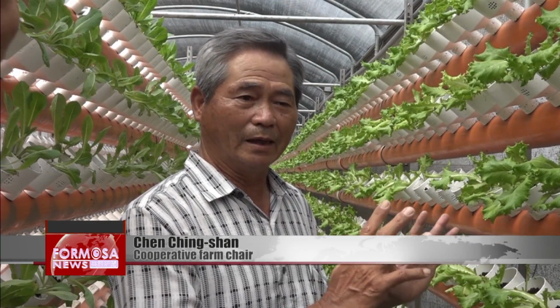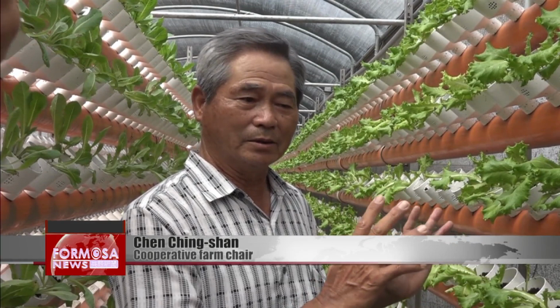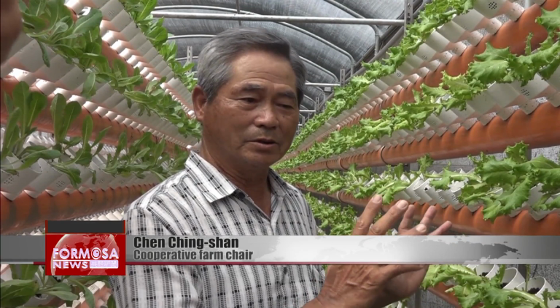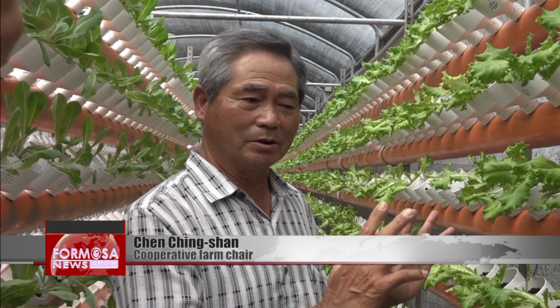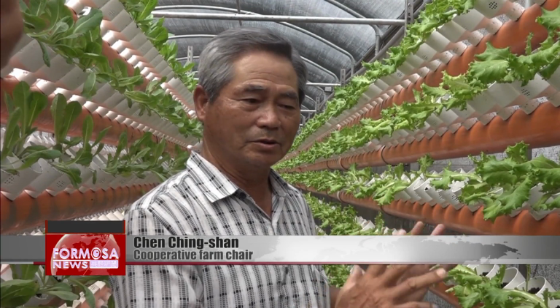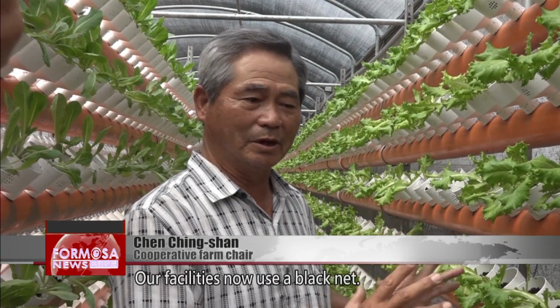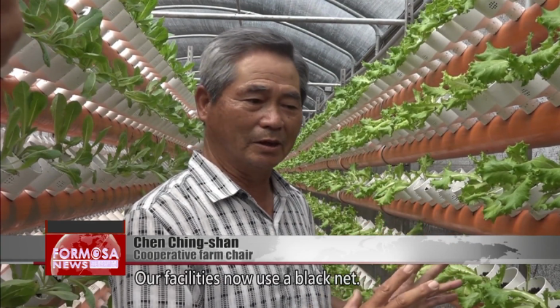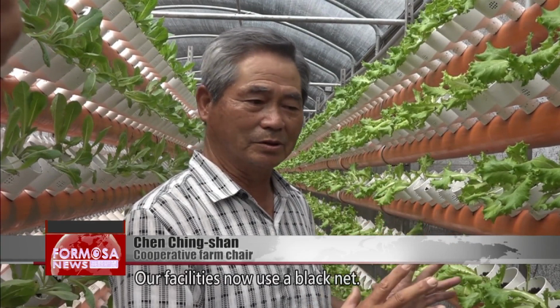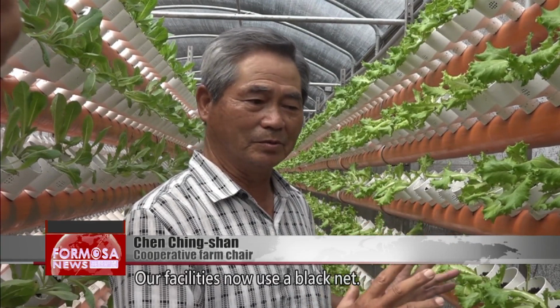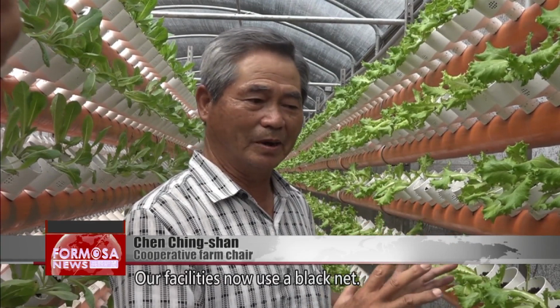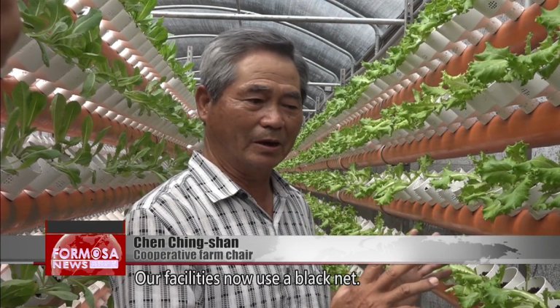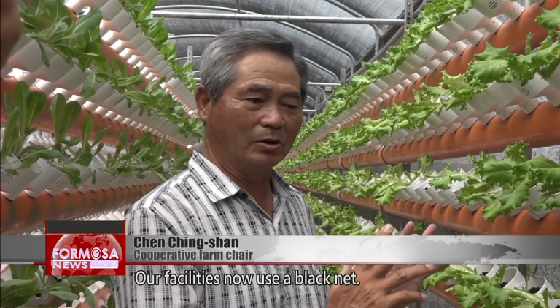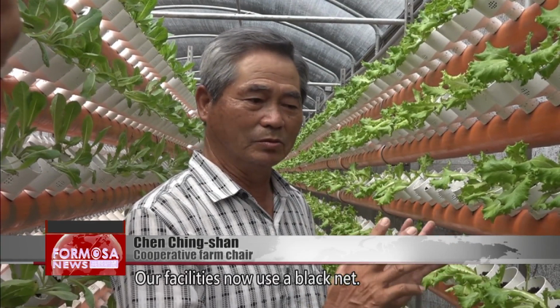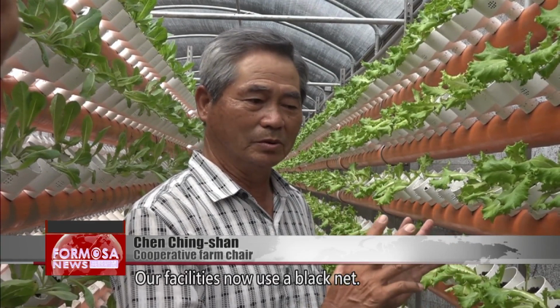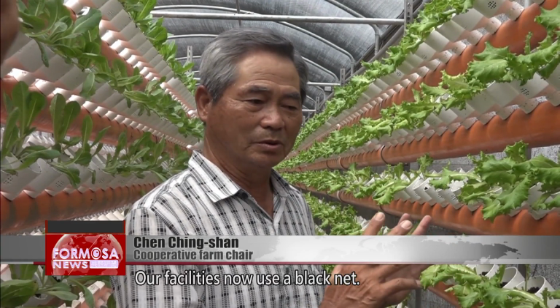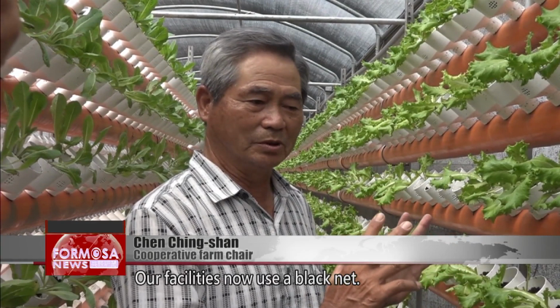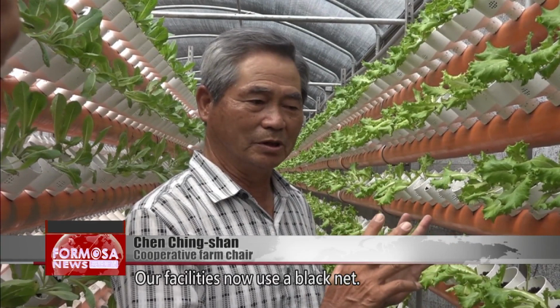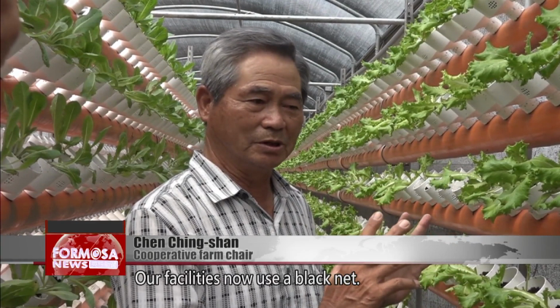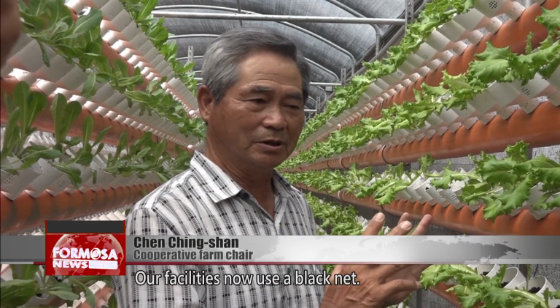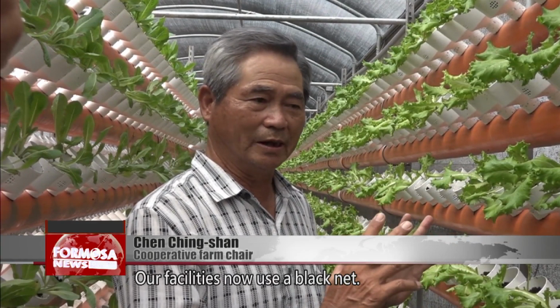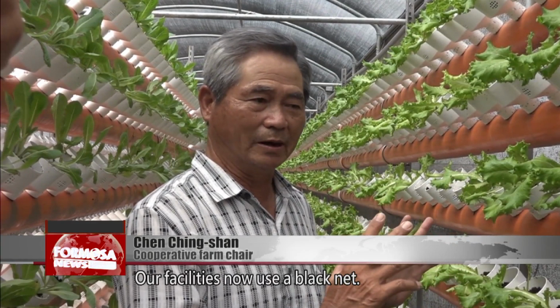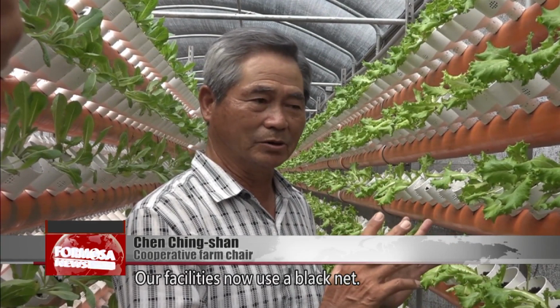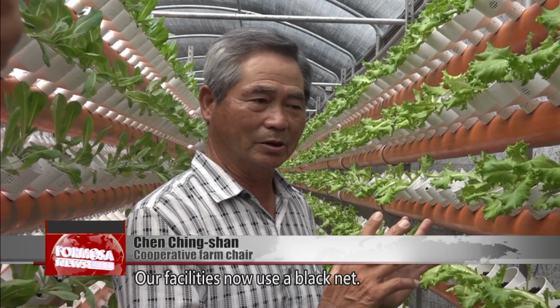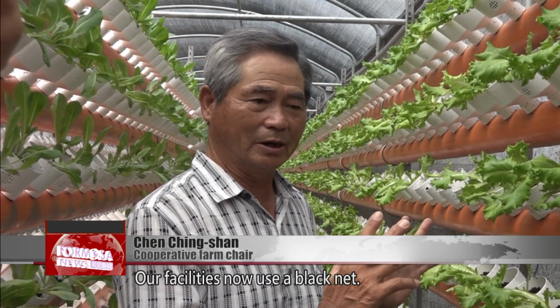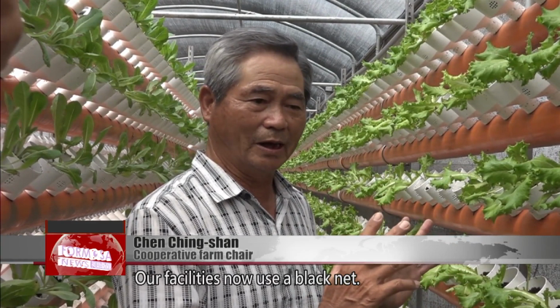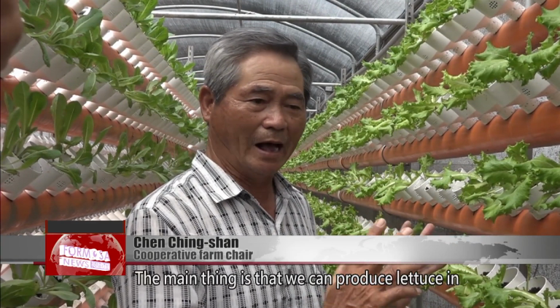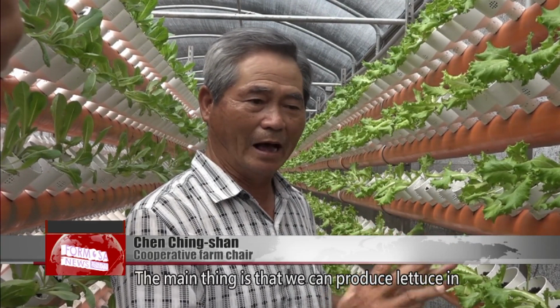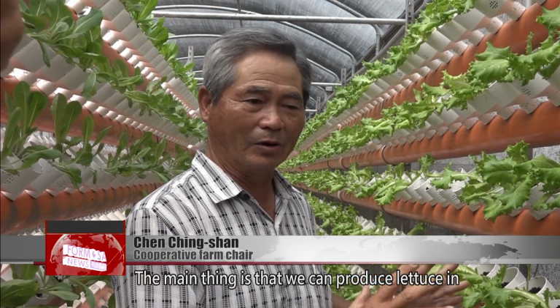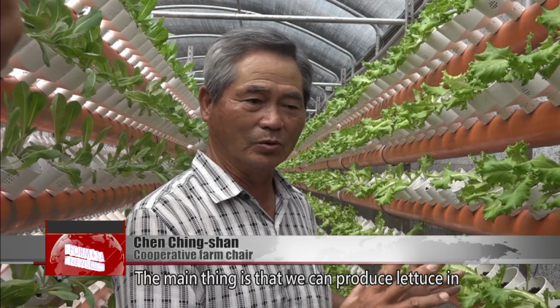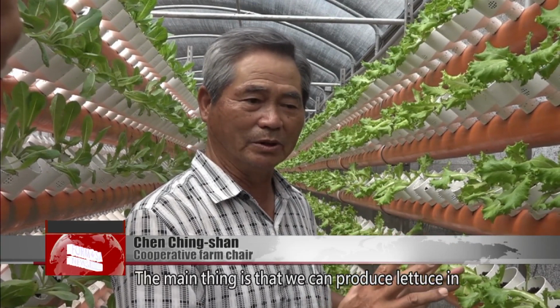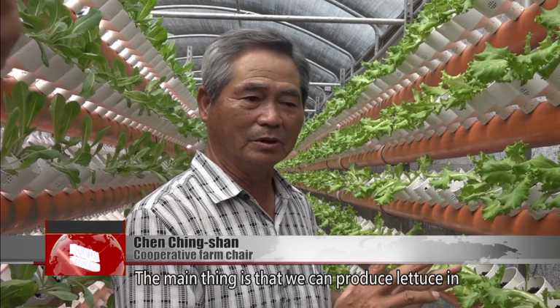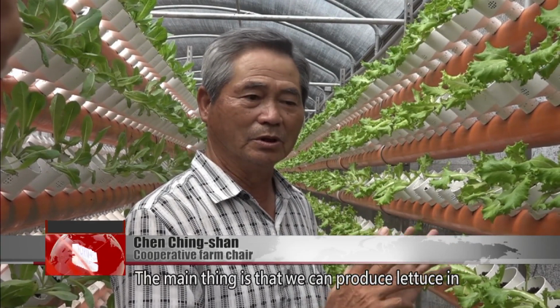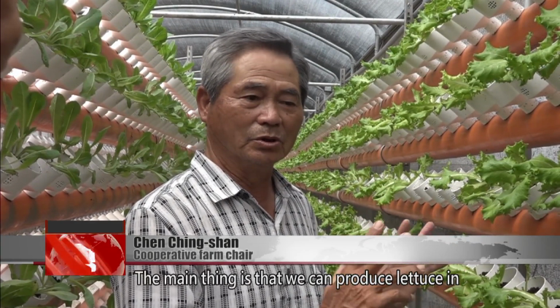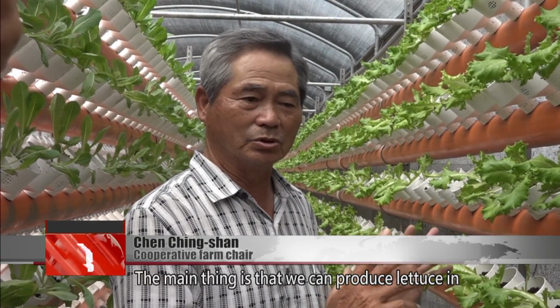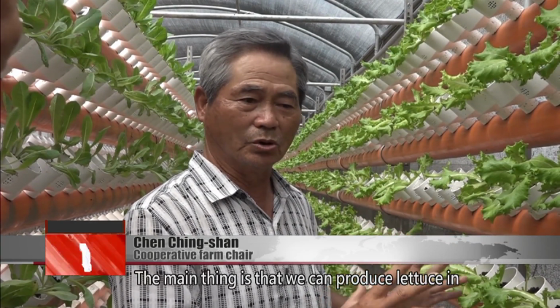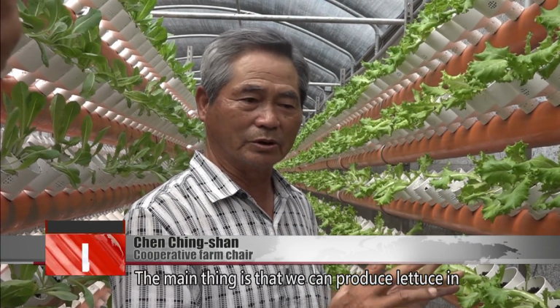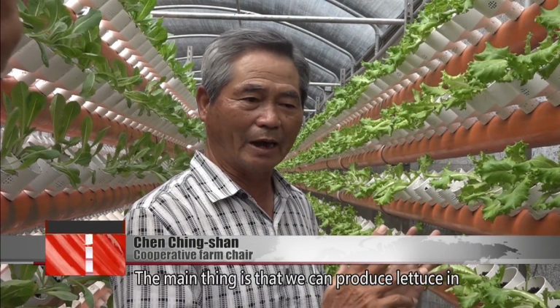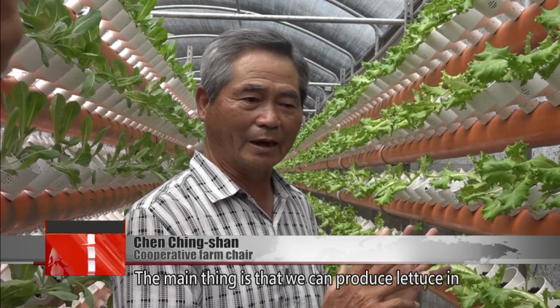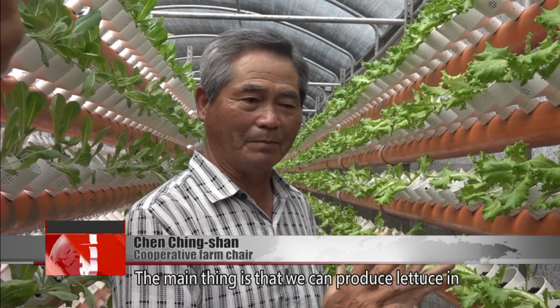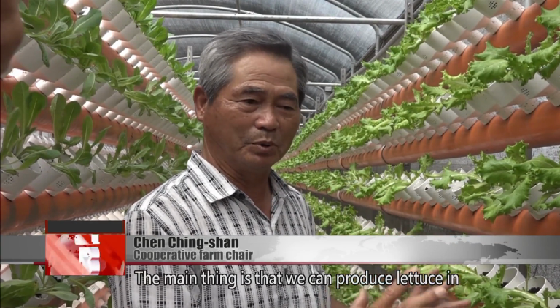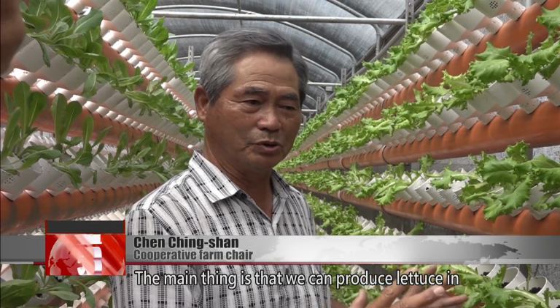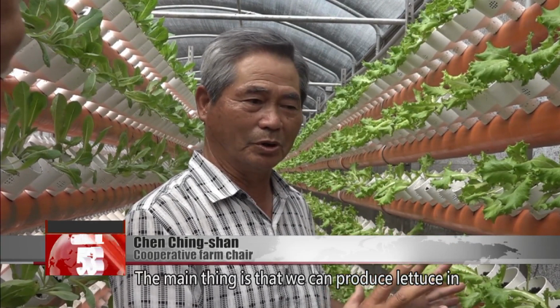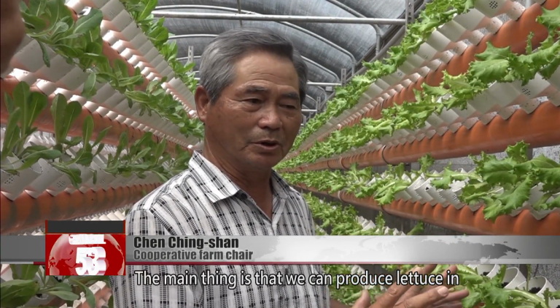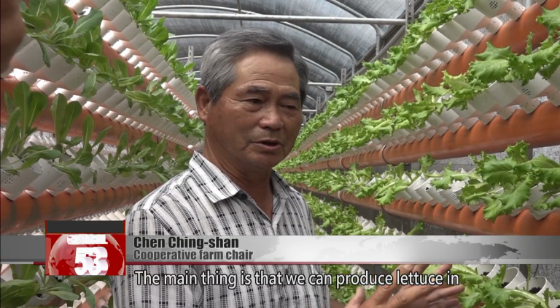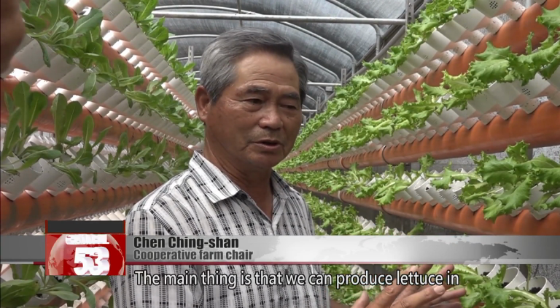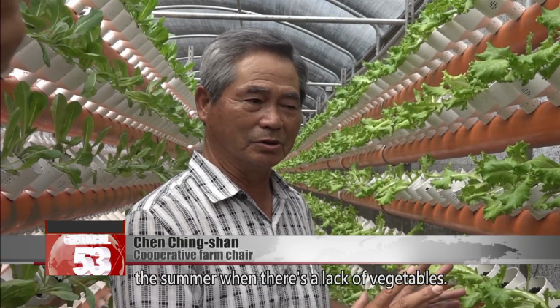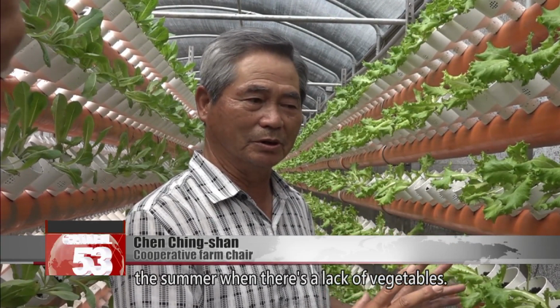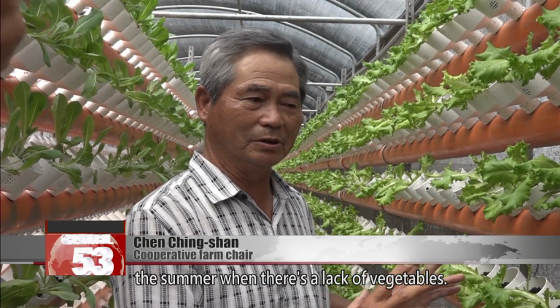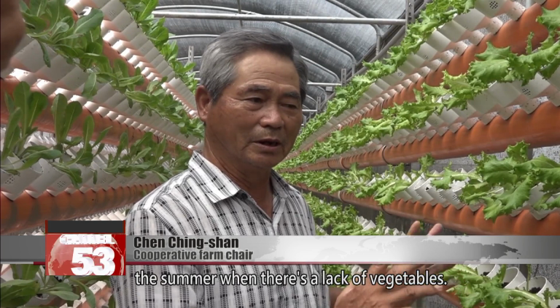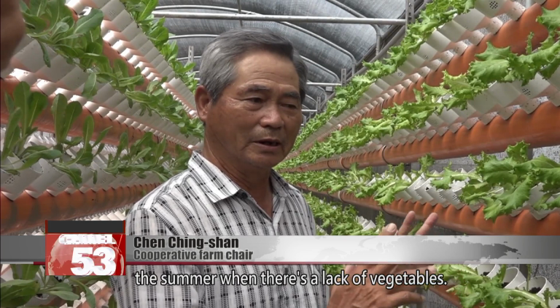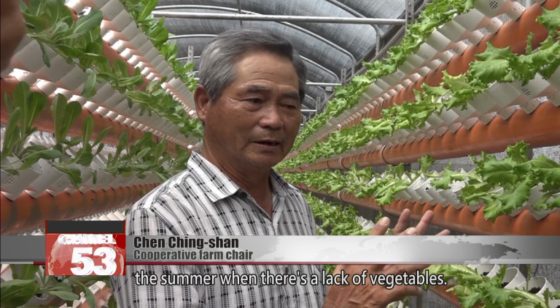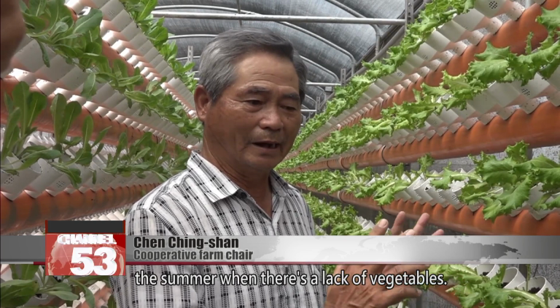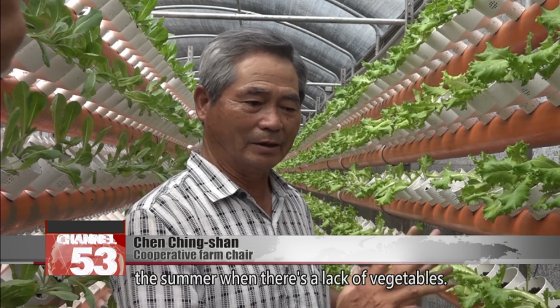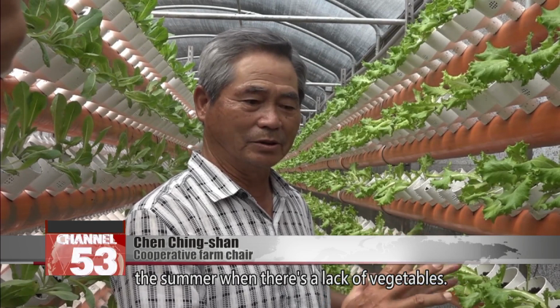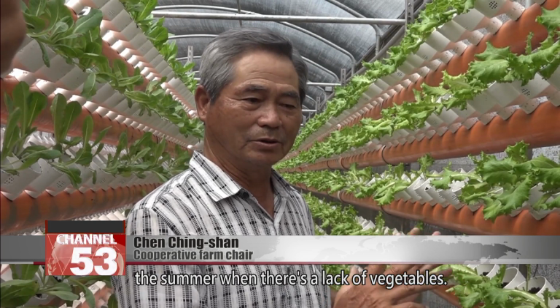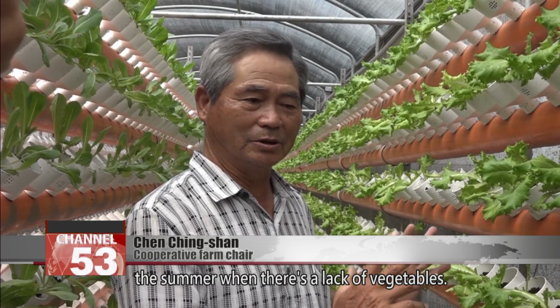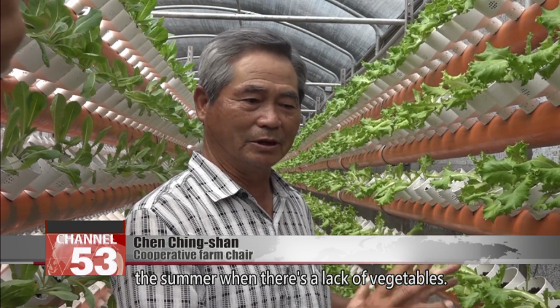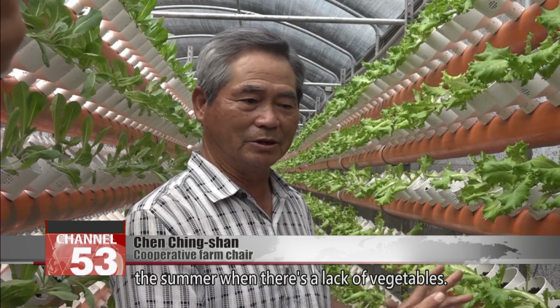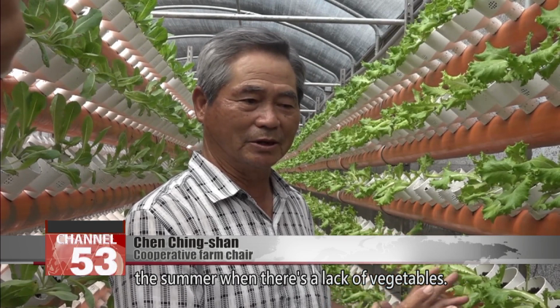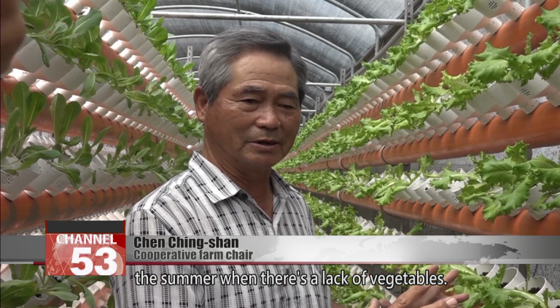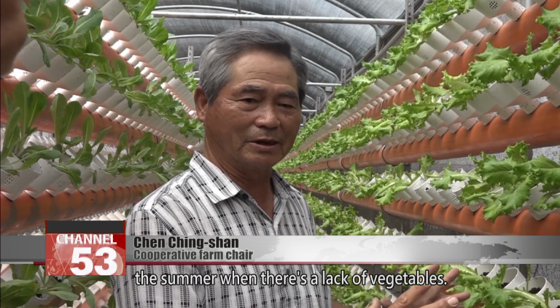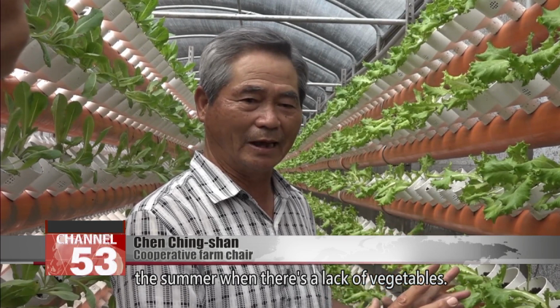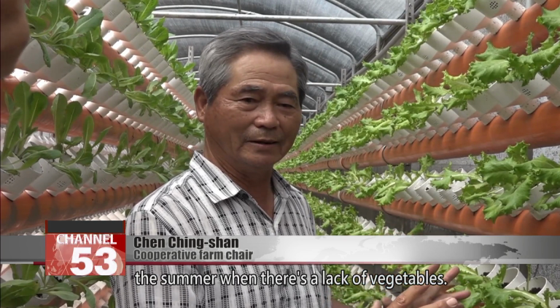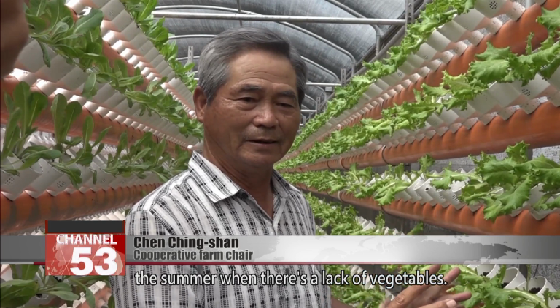Our facilities now use a black net. The main thing is that we can produce lettuce in the summer when there's a lack of vegetables.